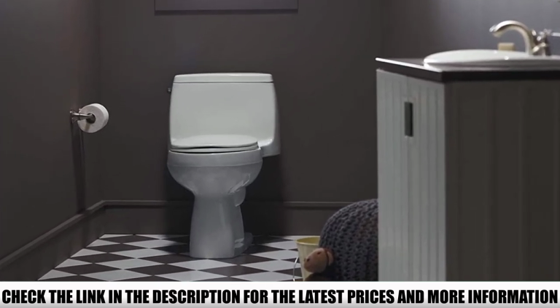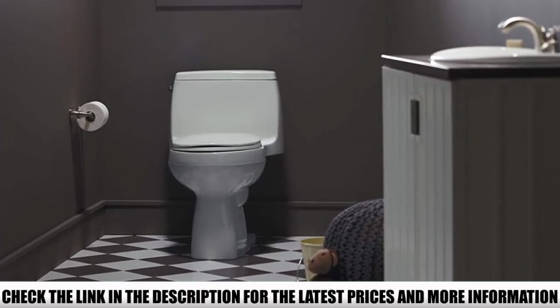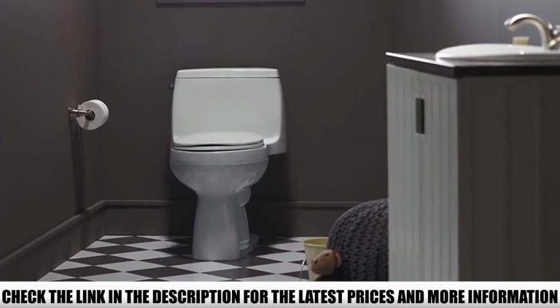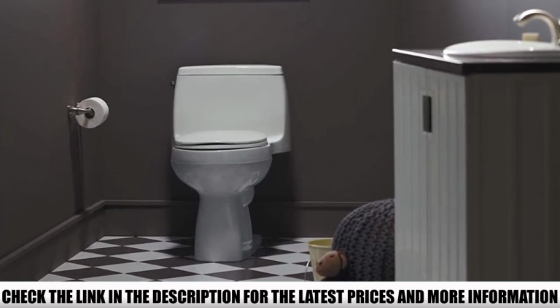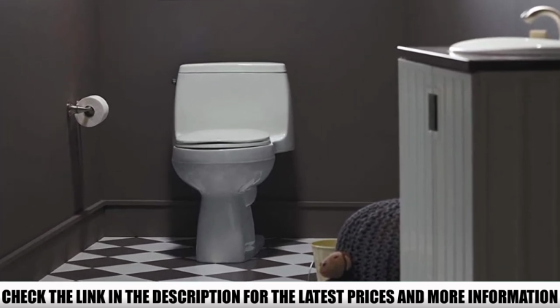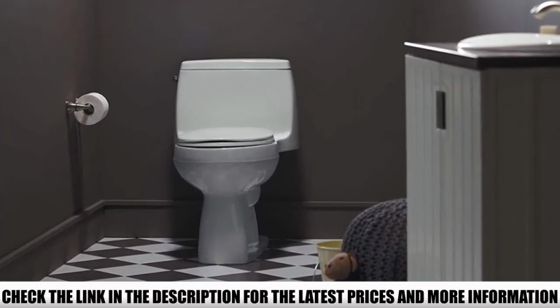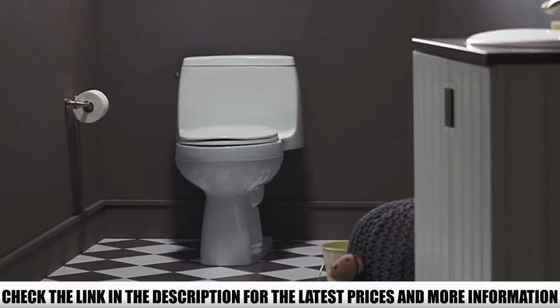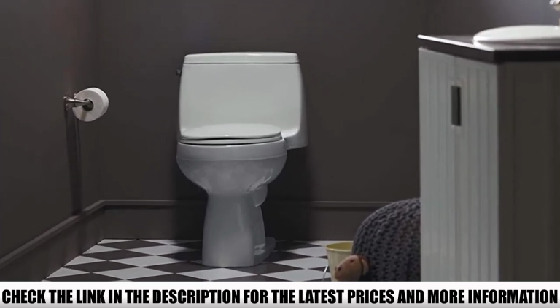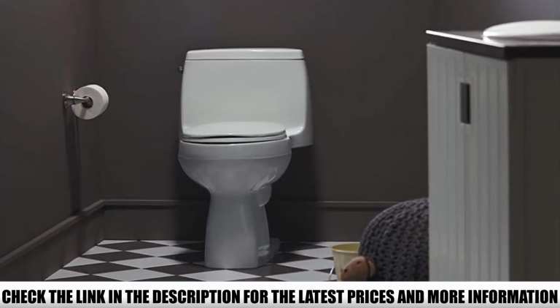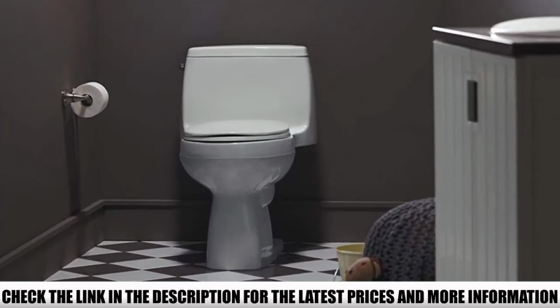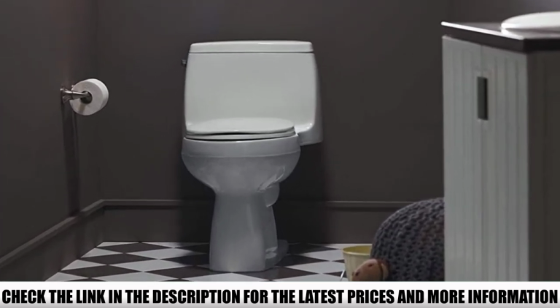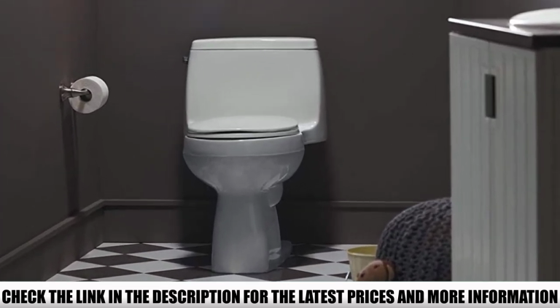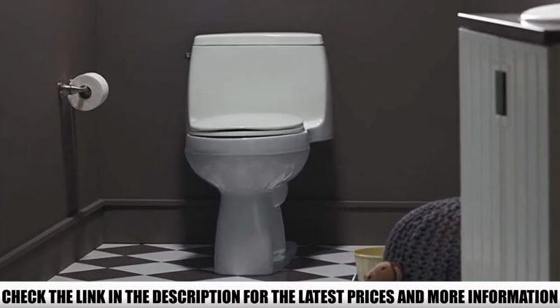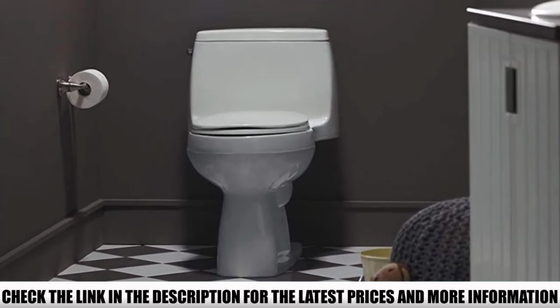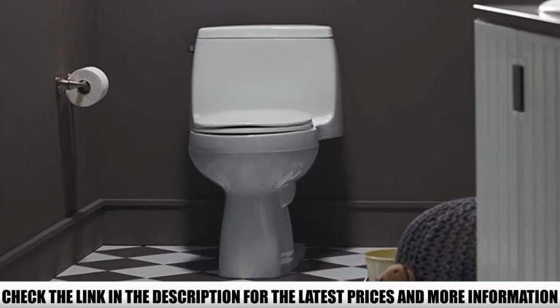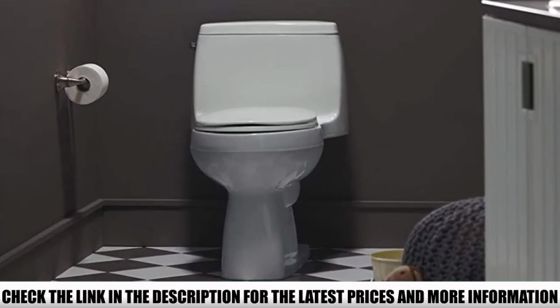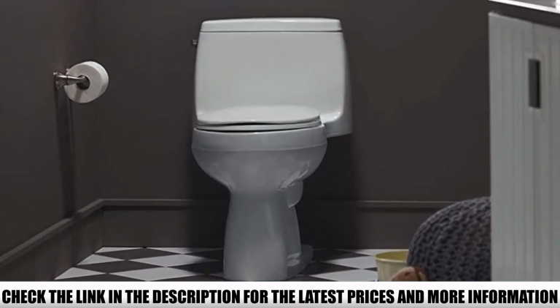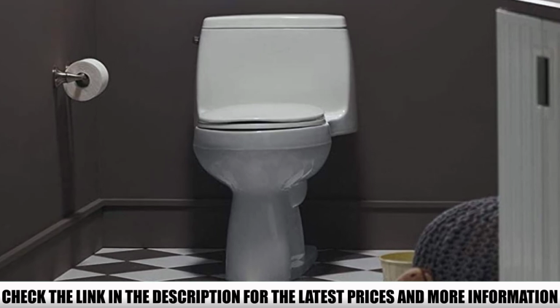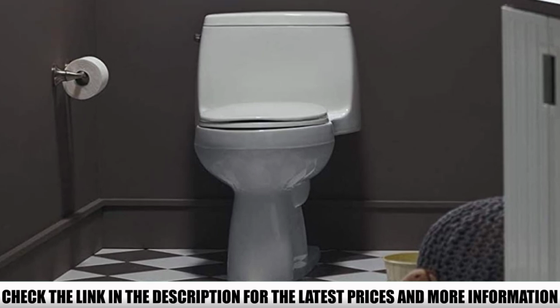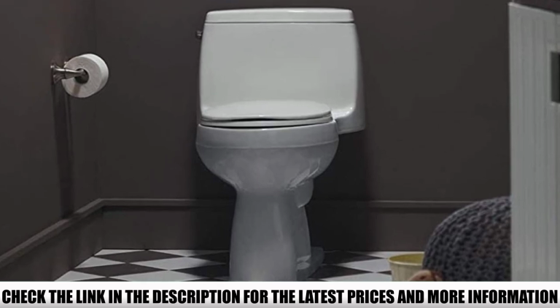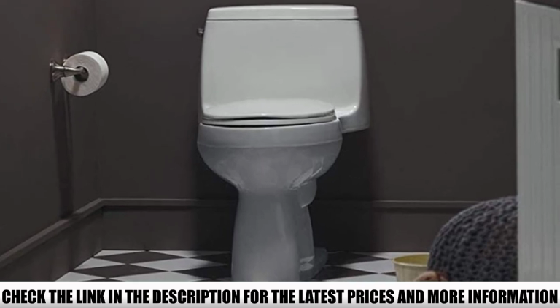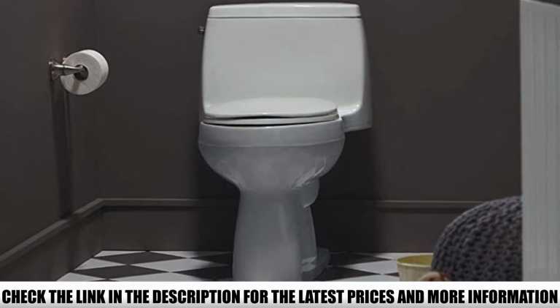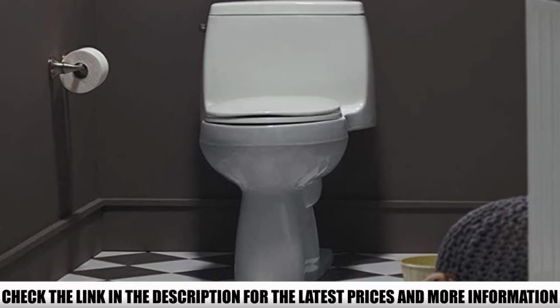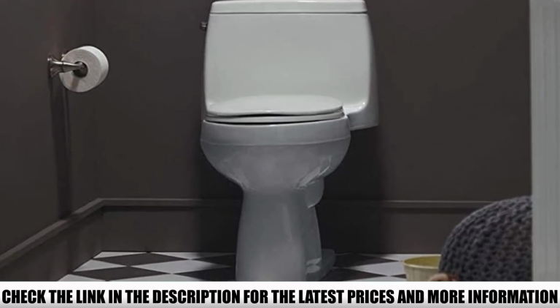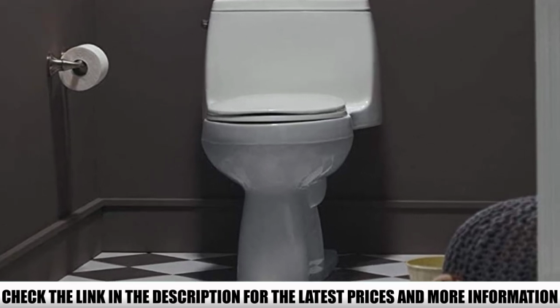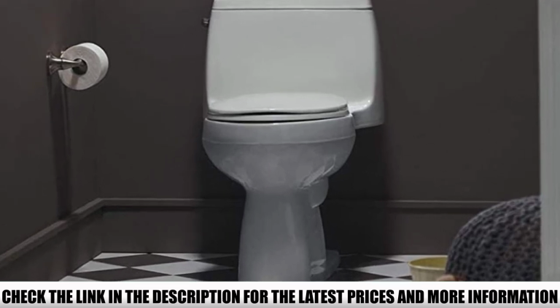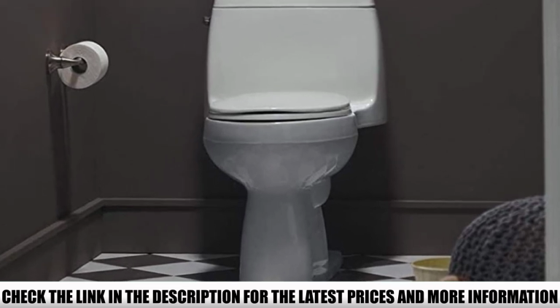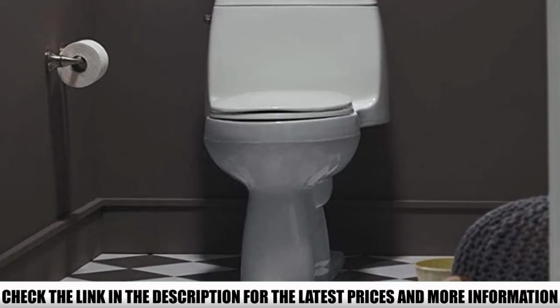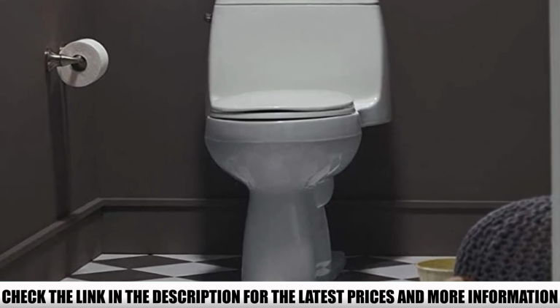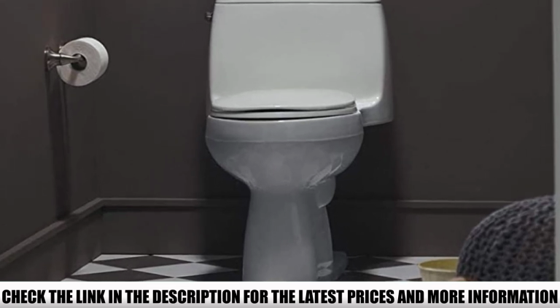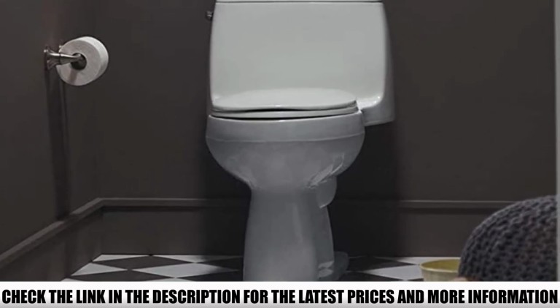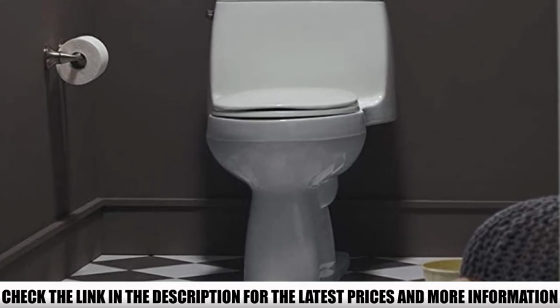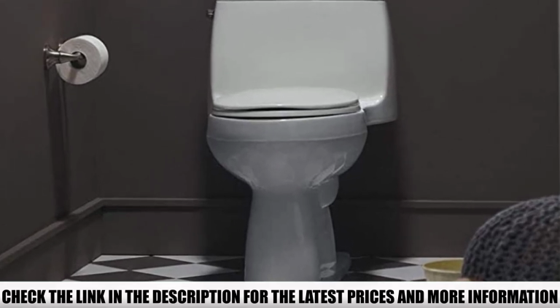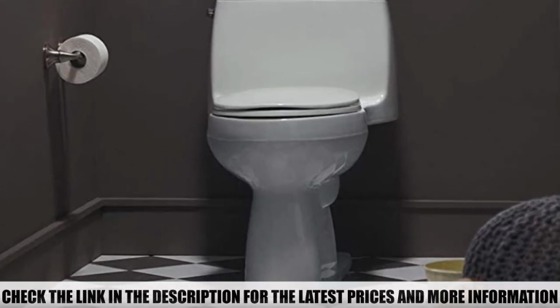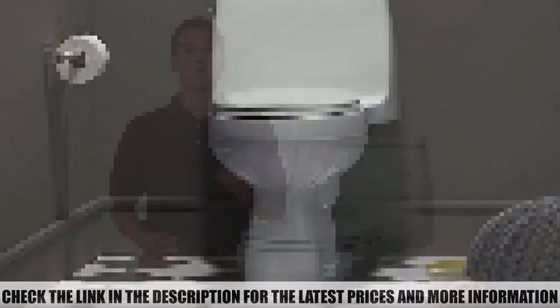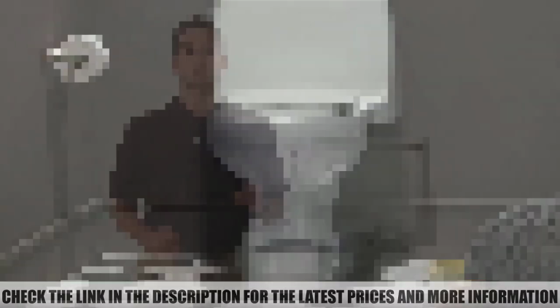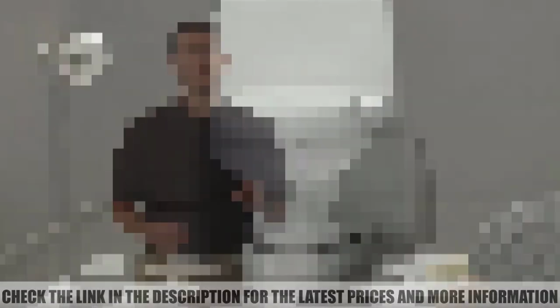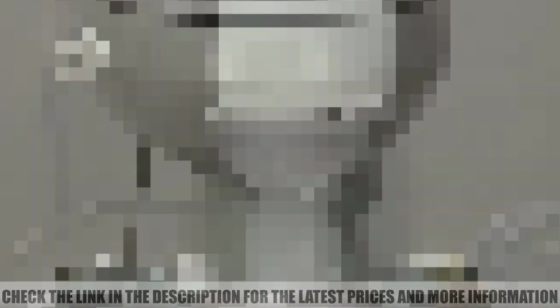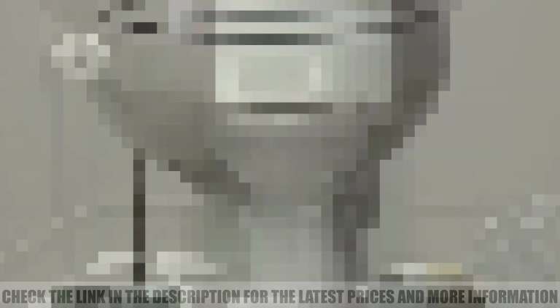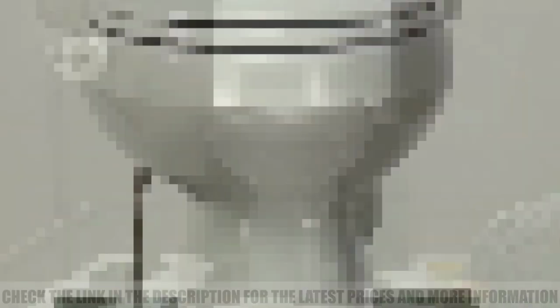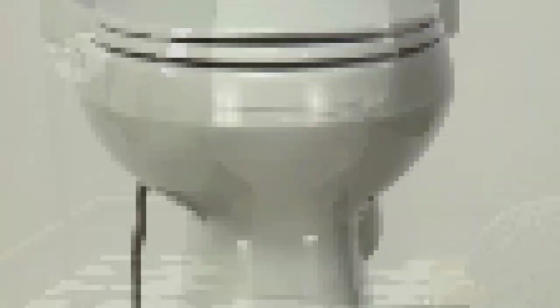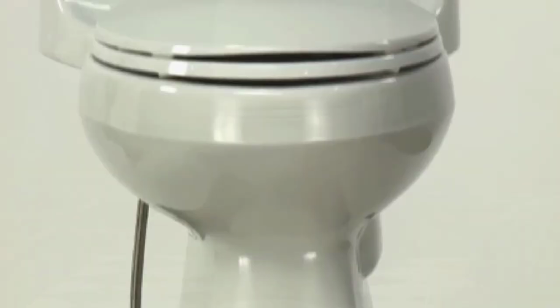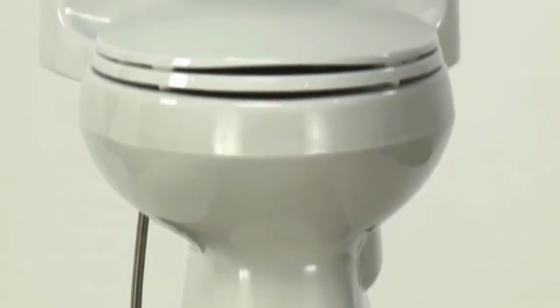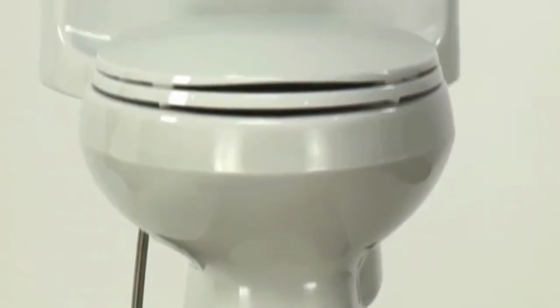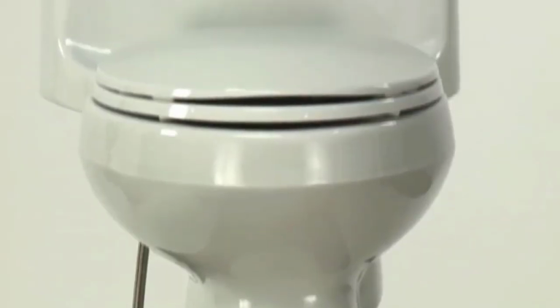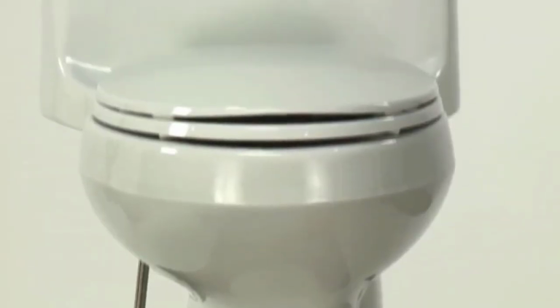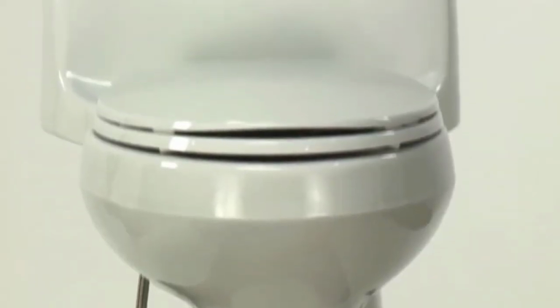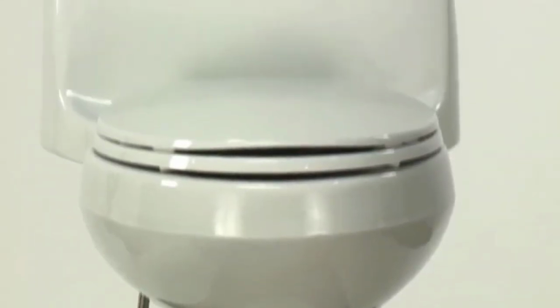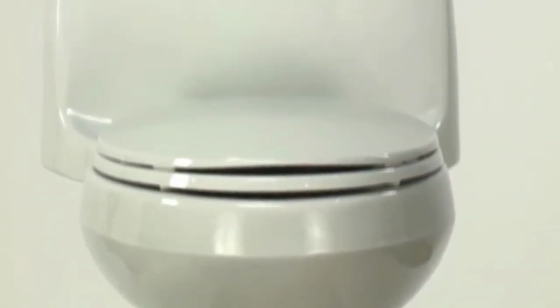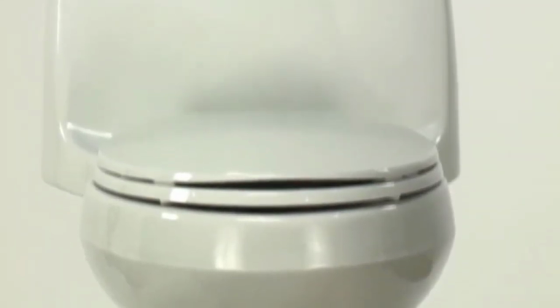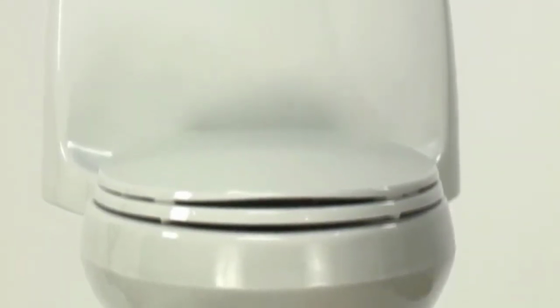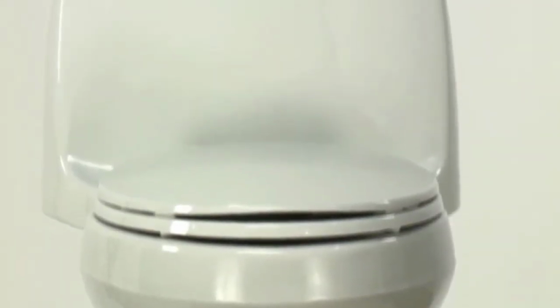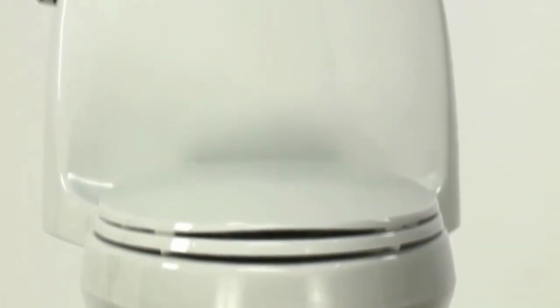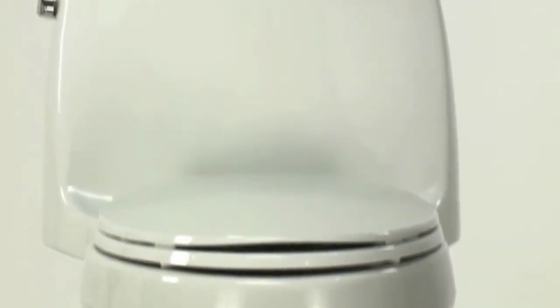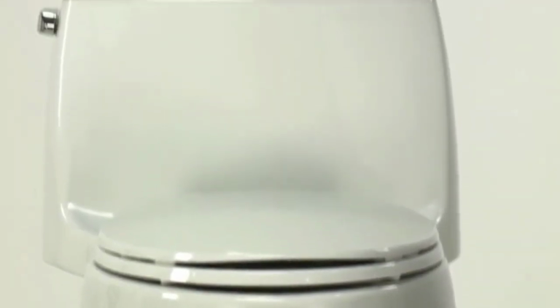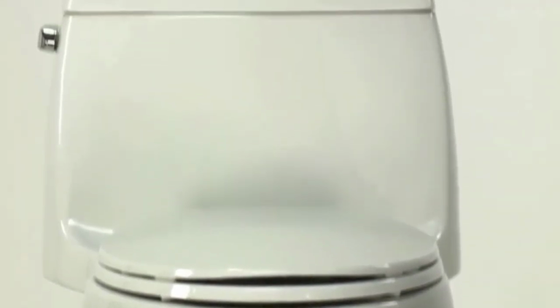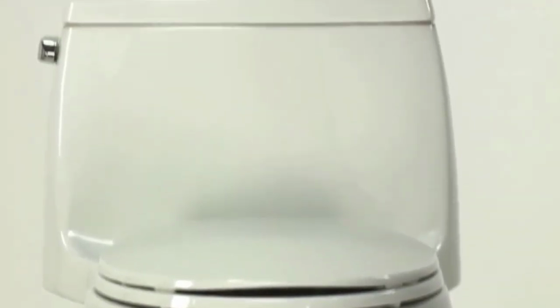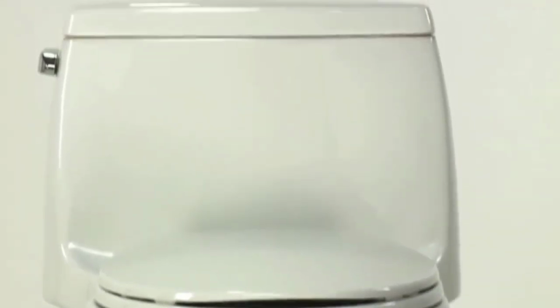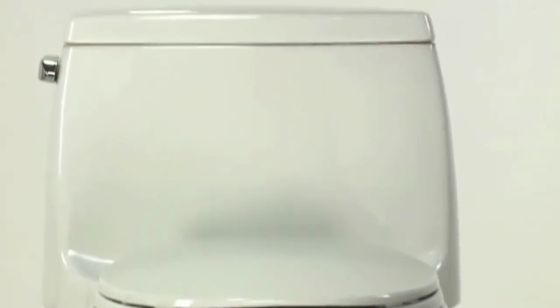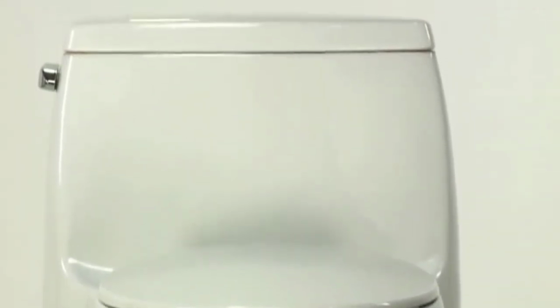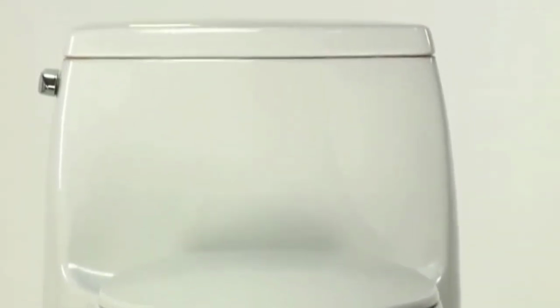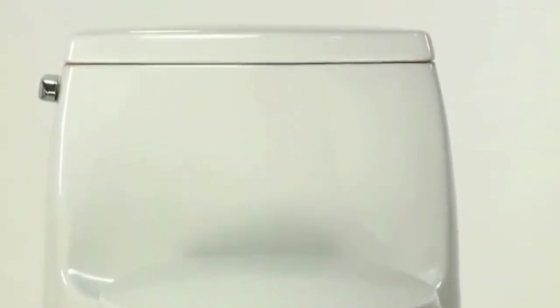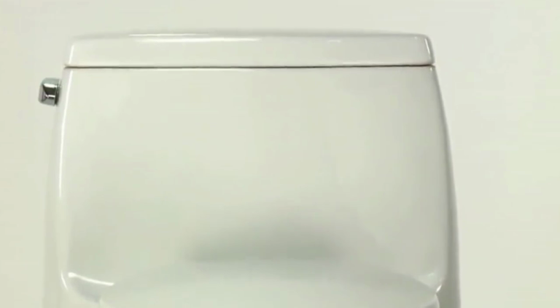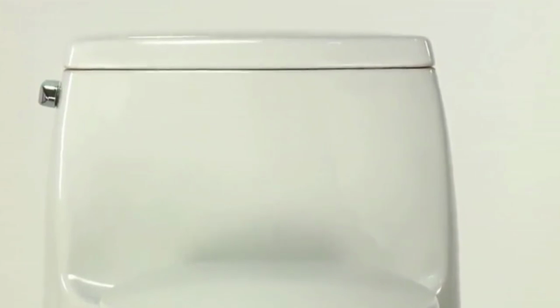Furthermore, it's narrow enough to fit perfectly in your bathroom. Despite this narrow design, you'll find the seat quite comfortable.